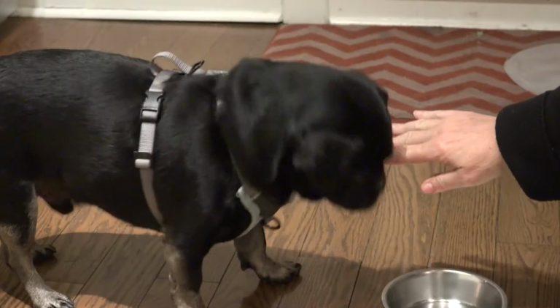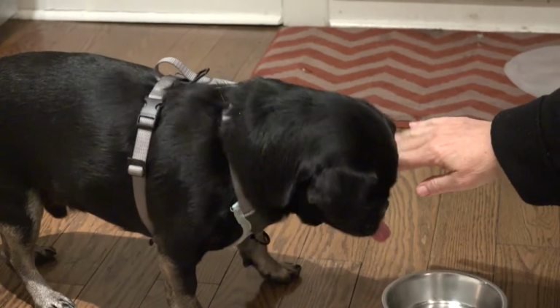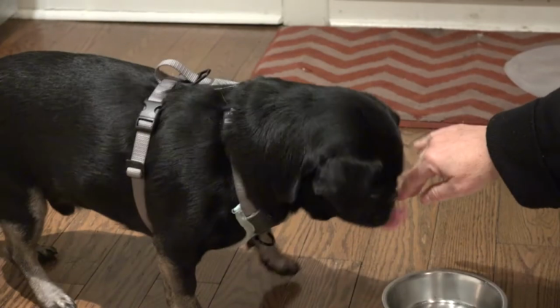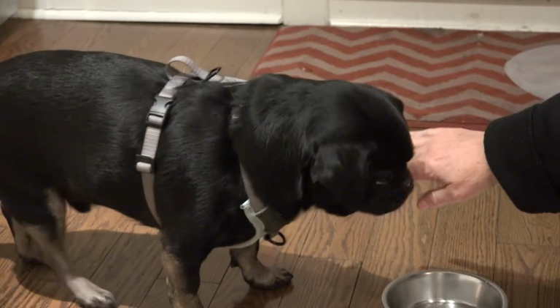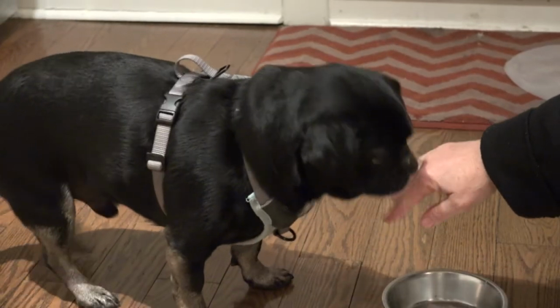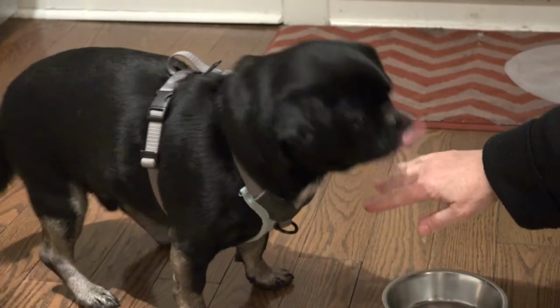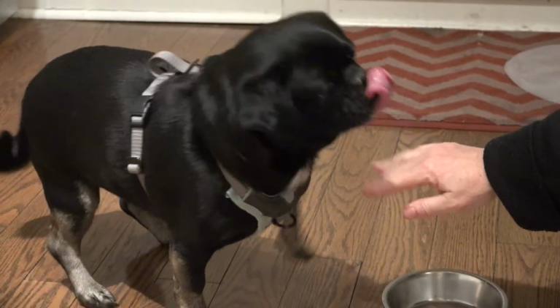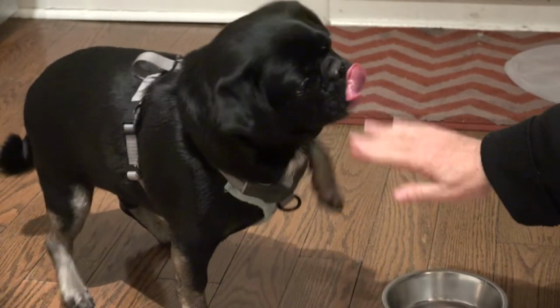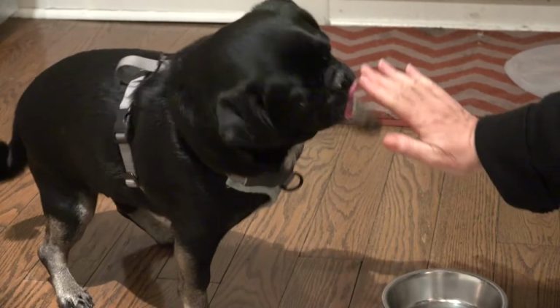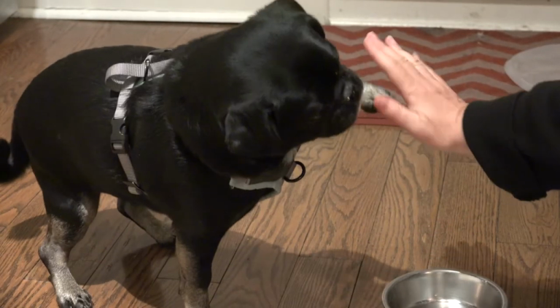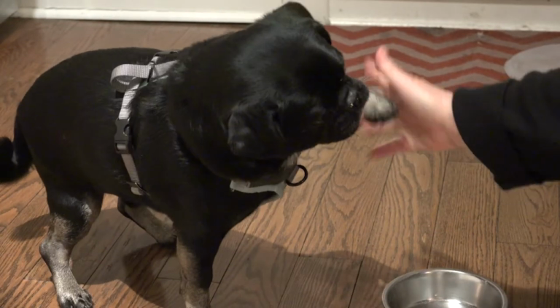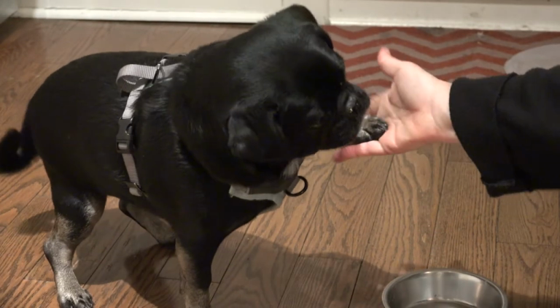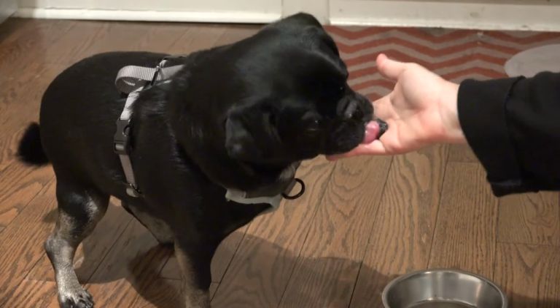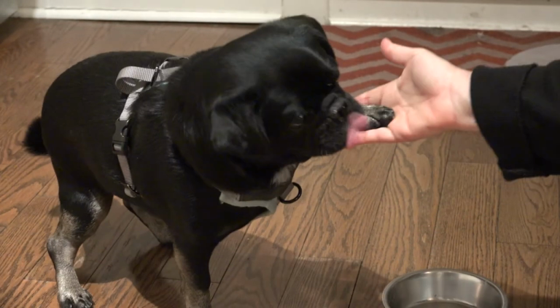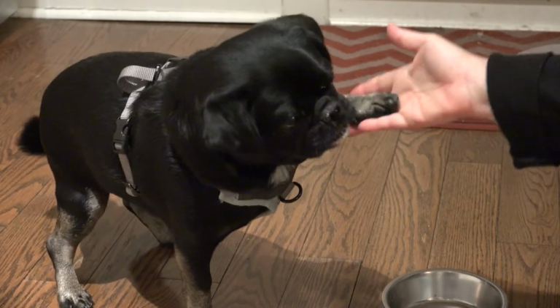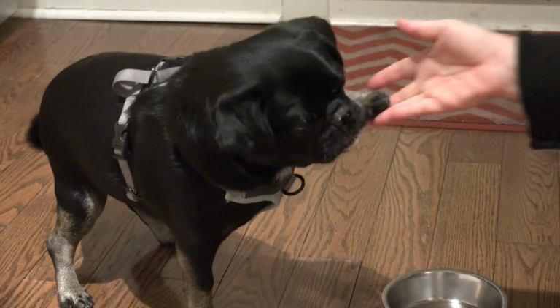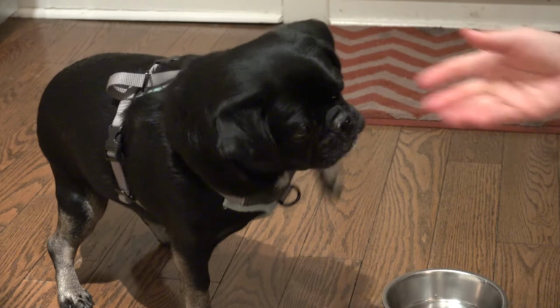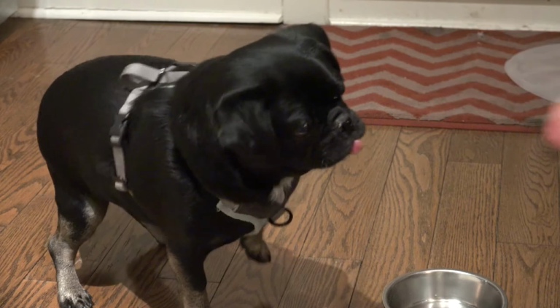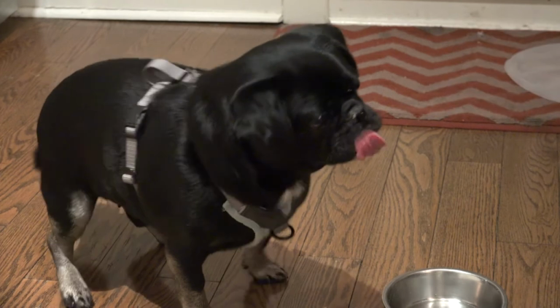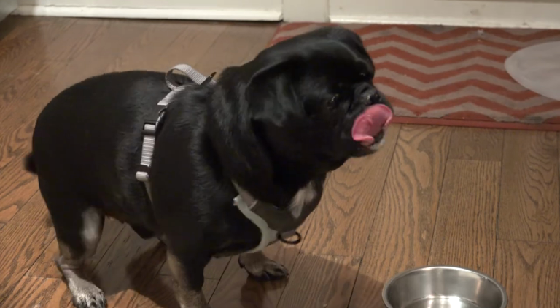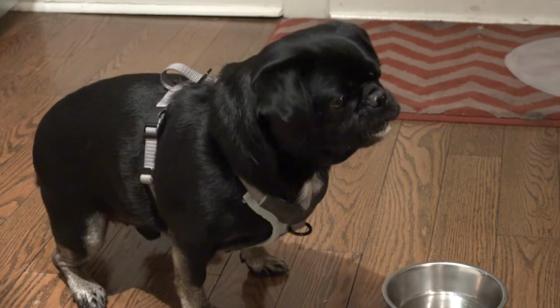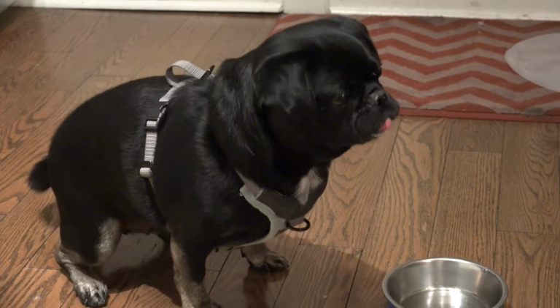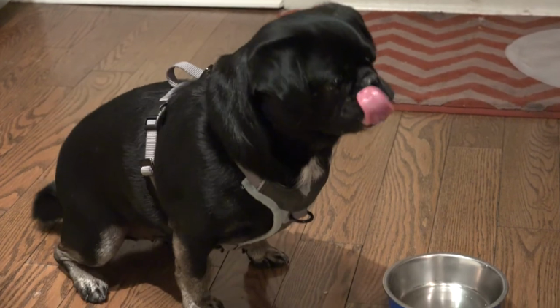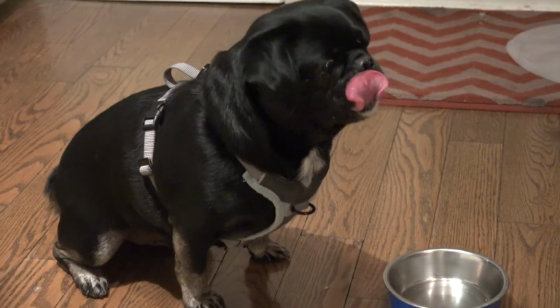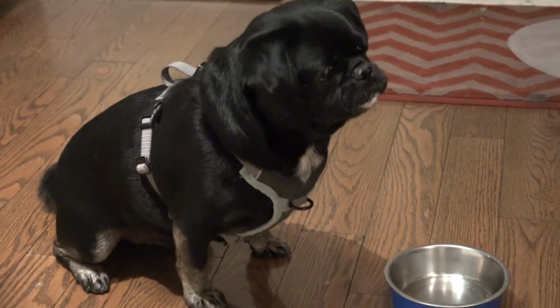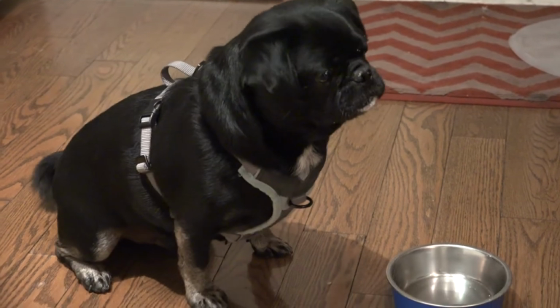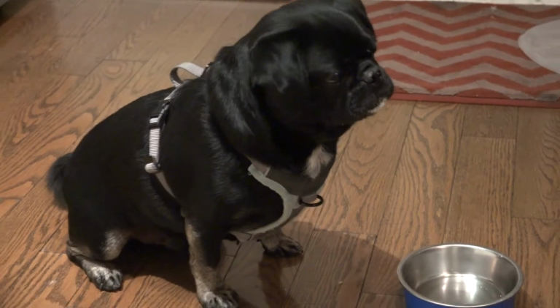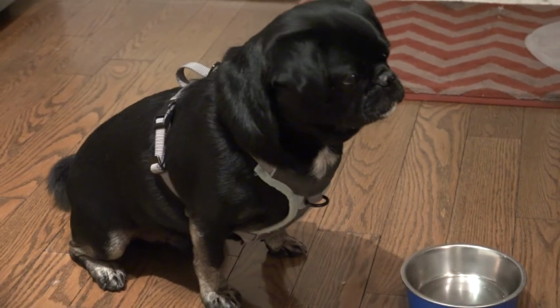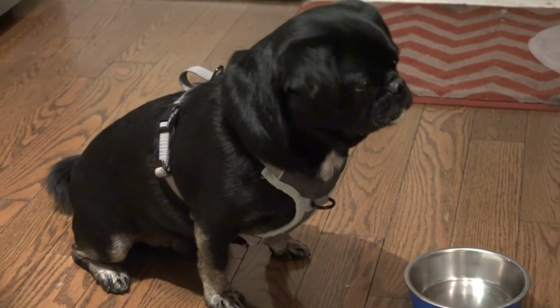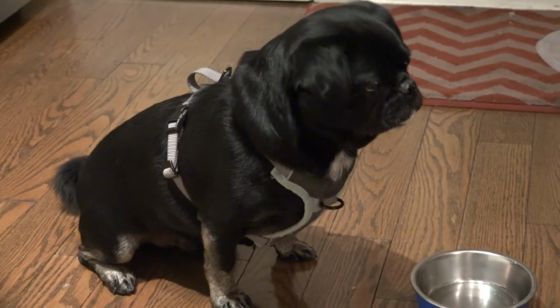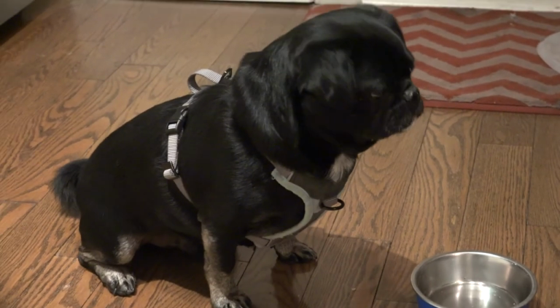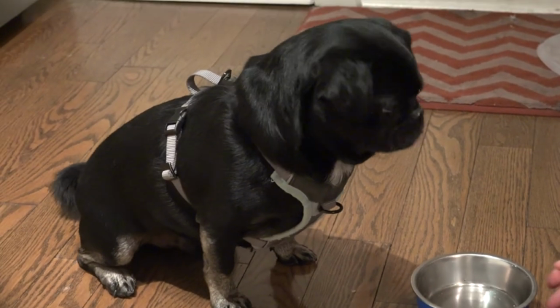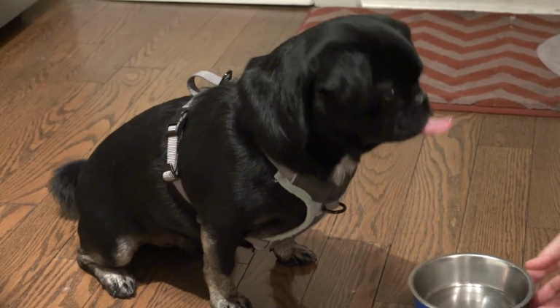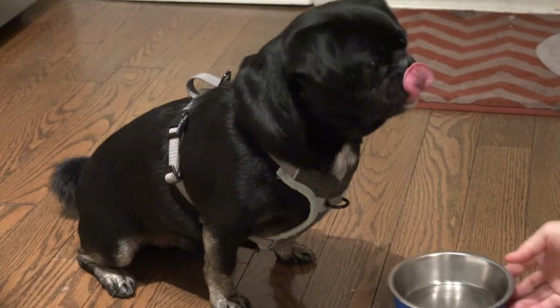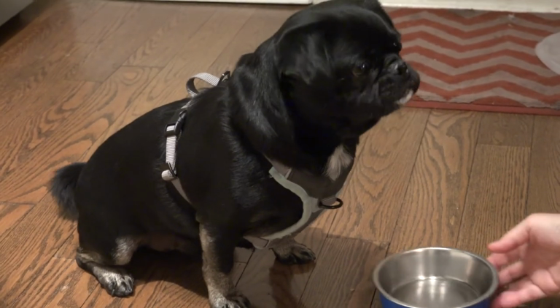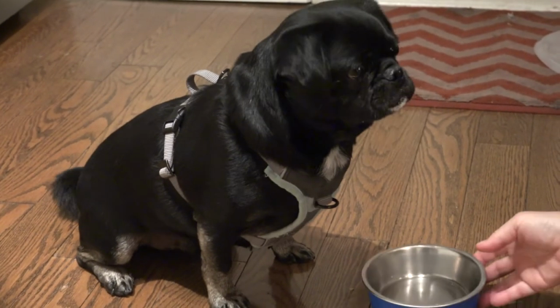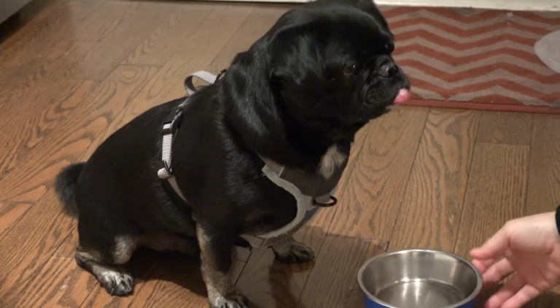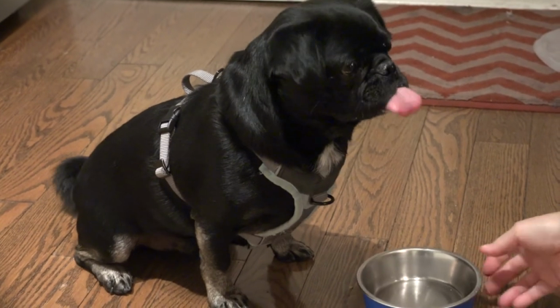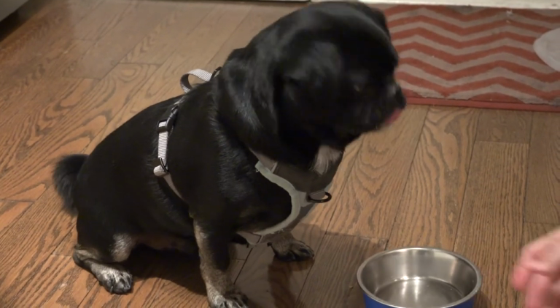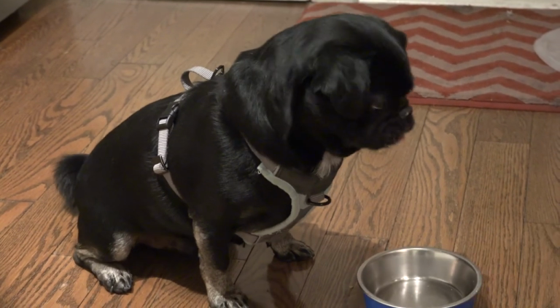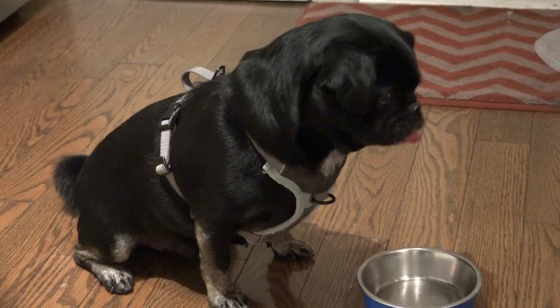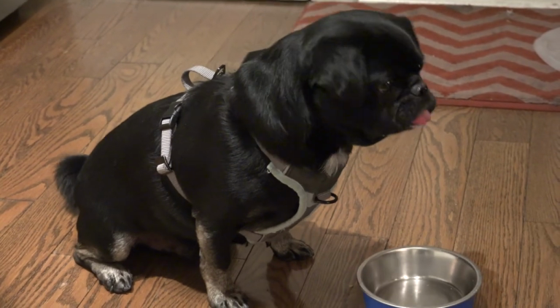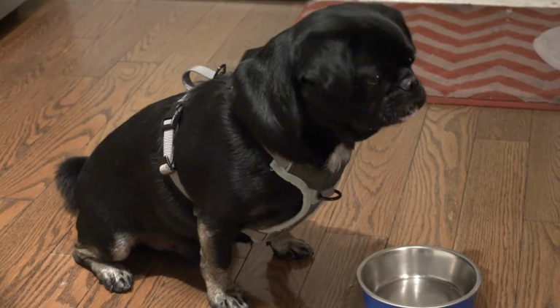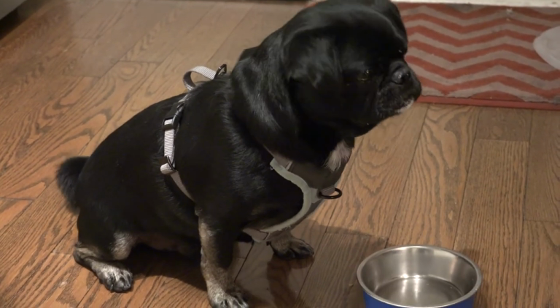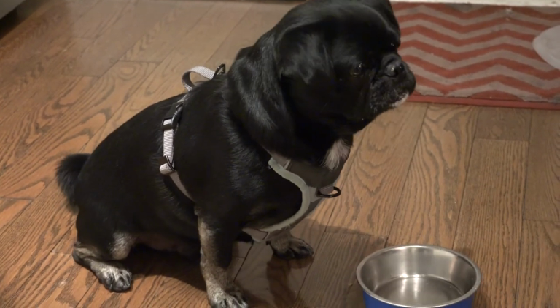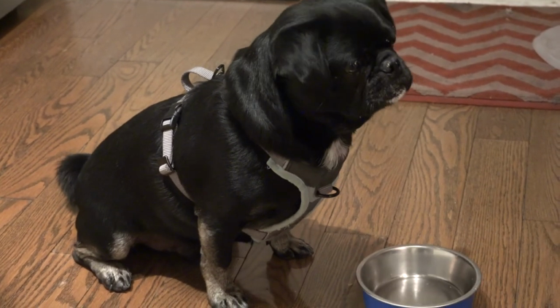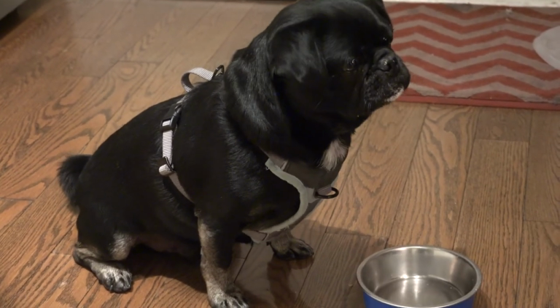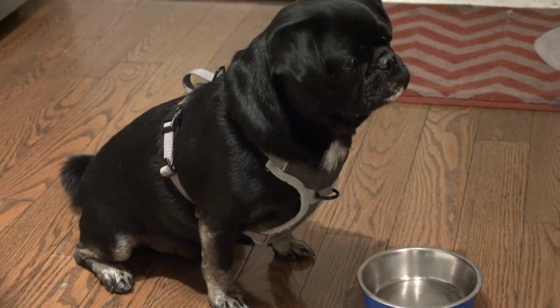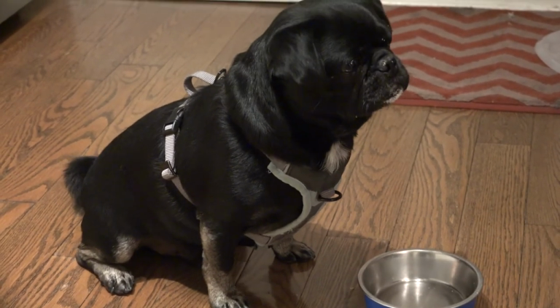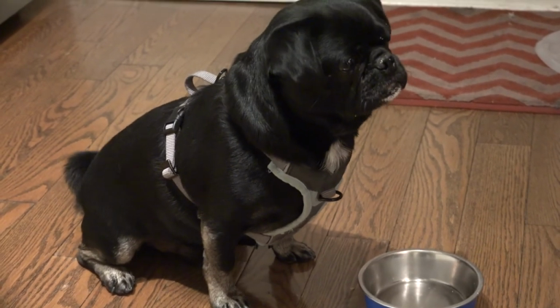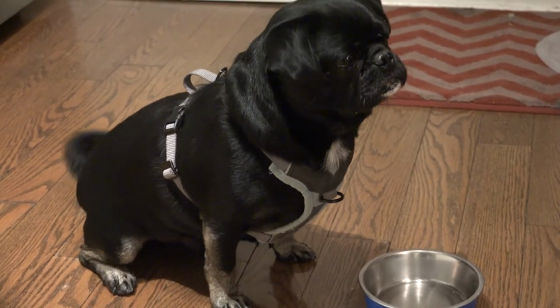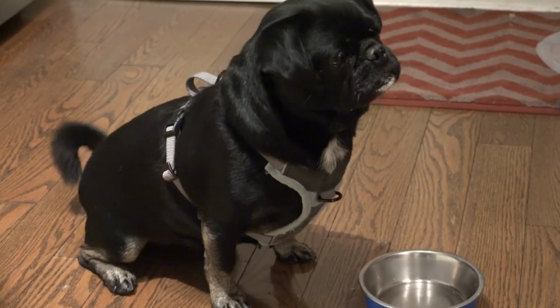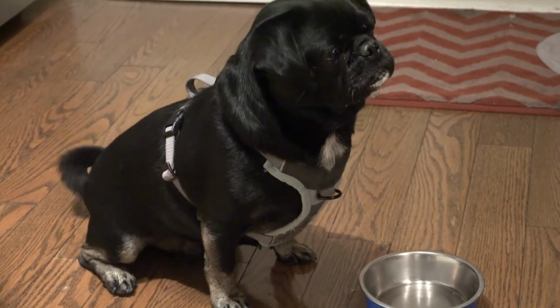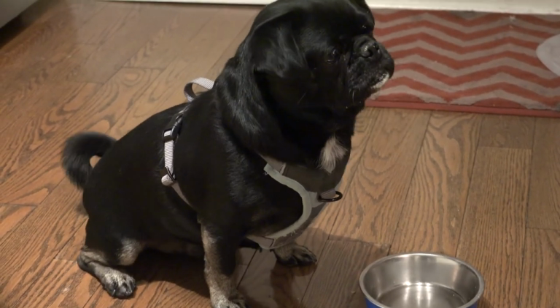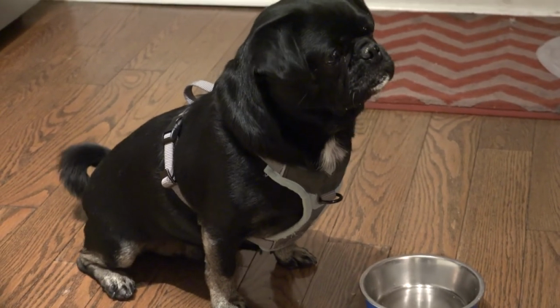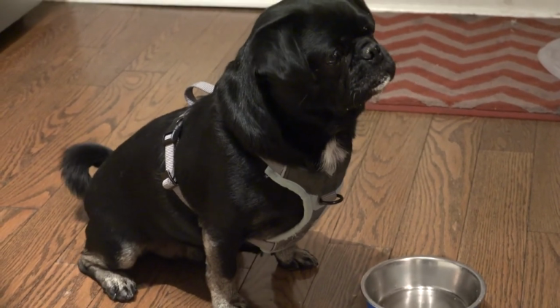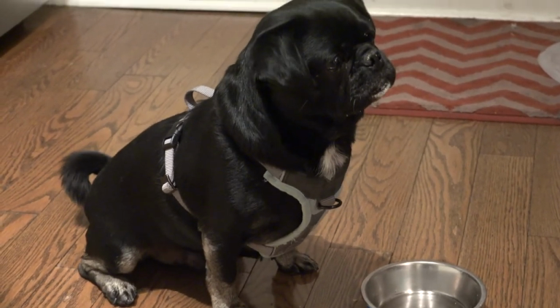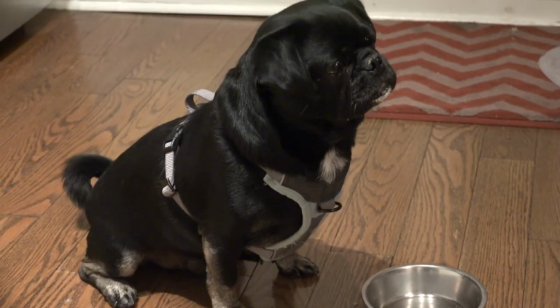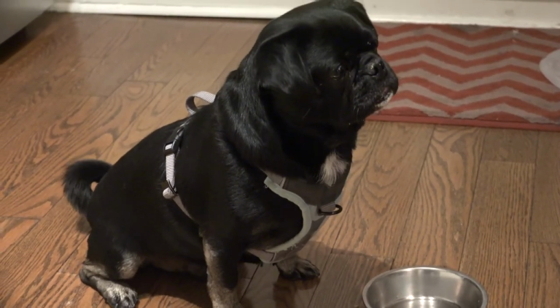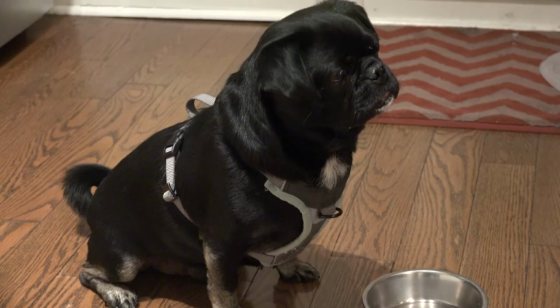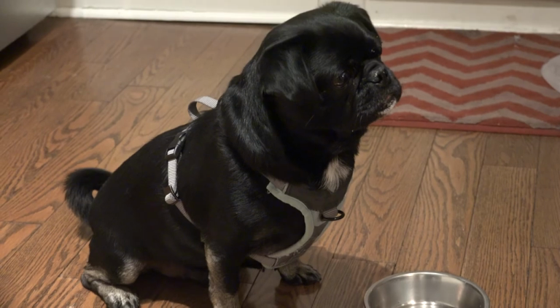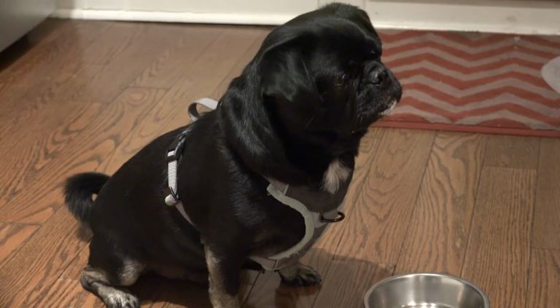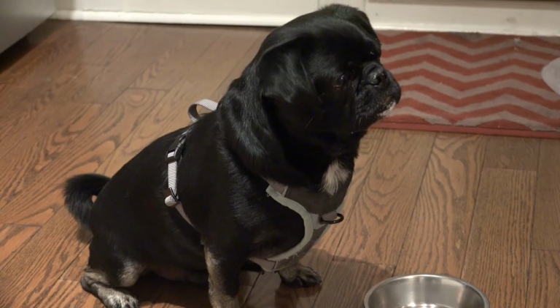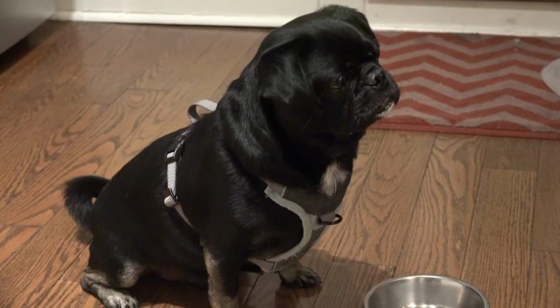High five! Good boy. I think that's enough for one night.